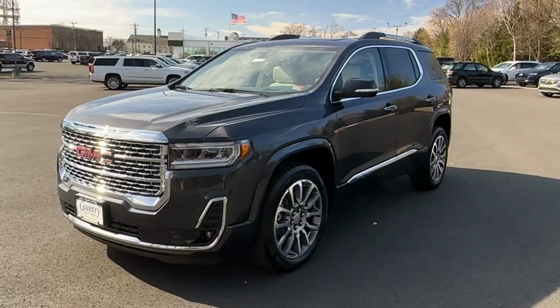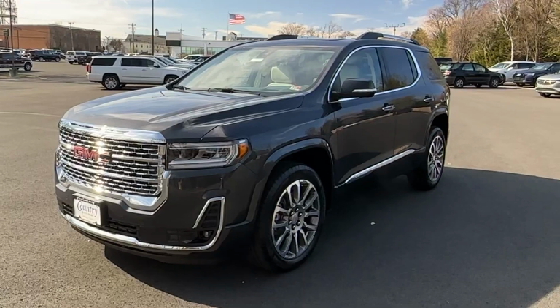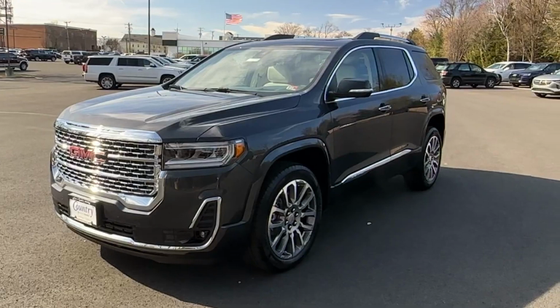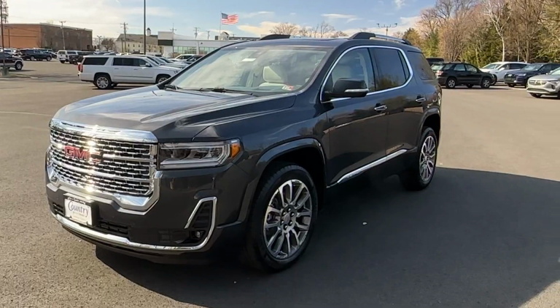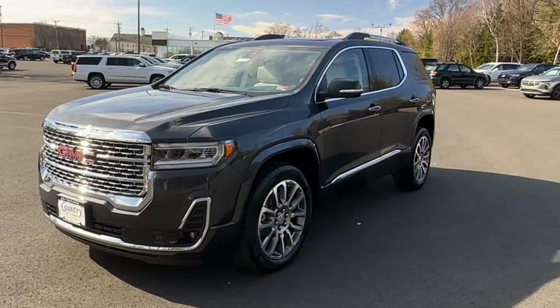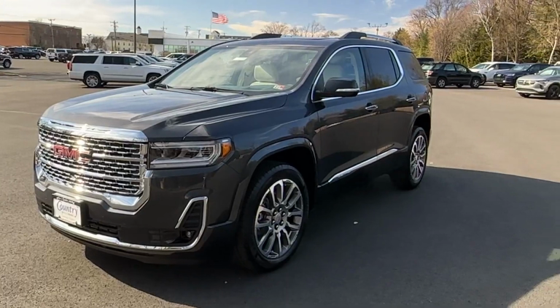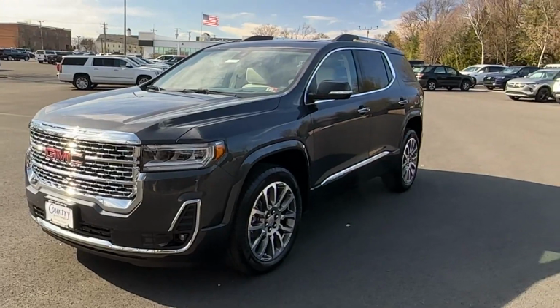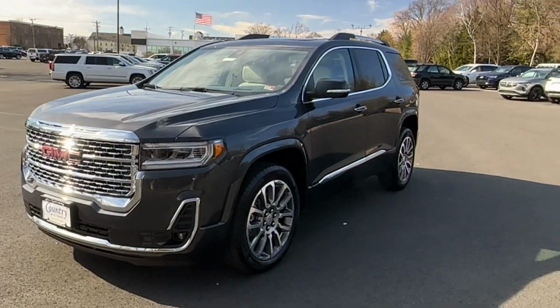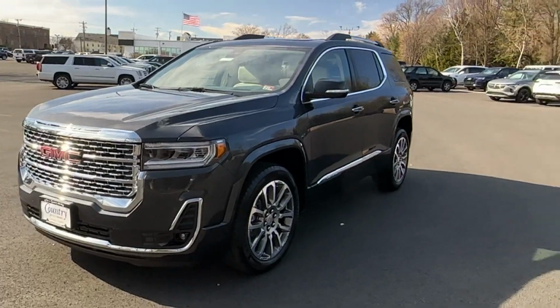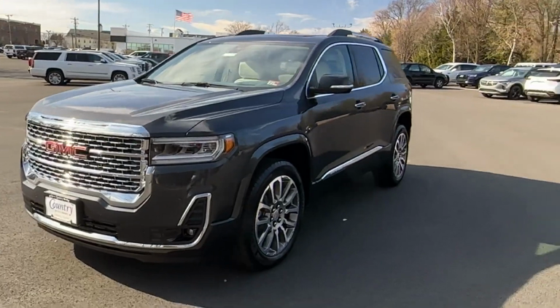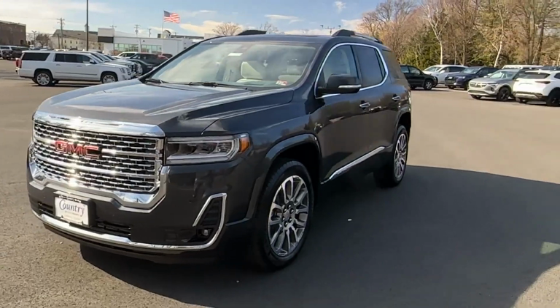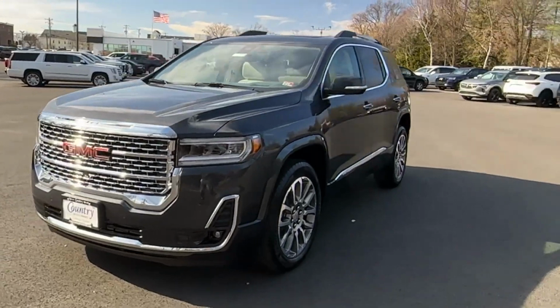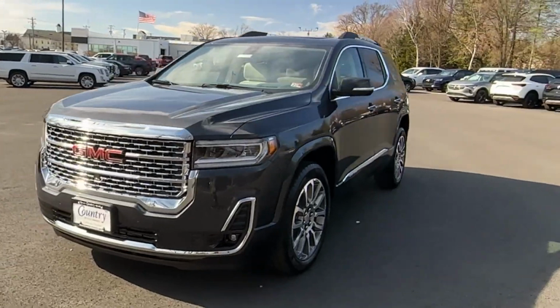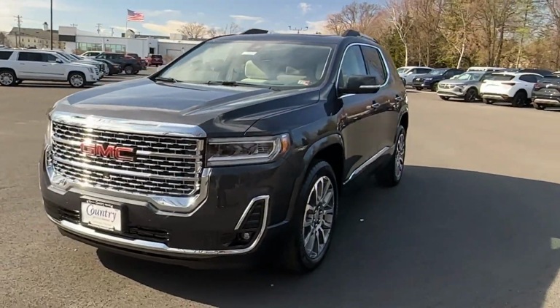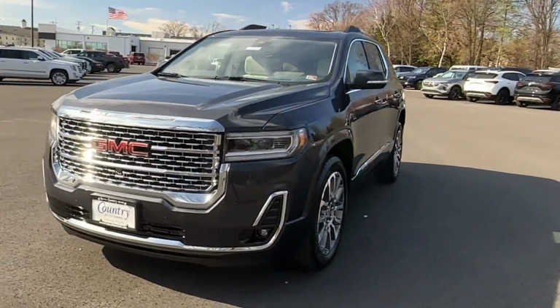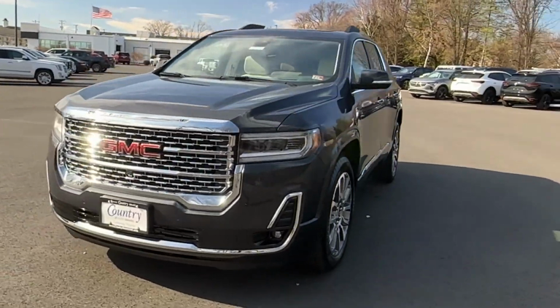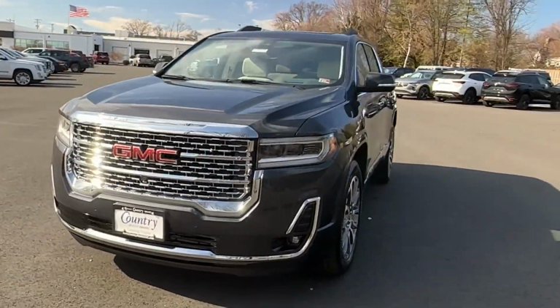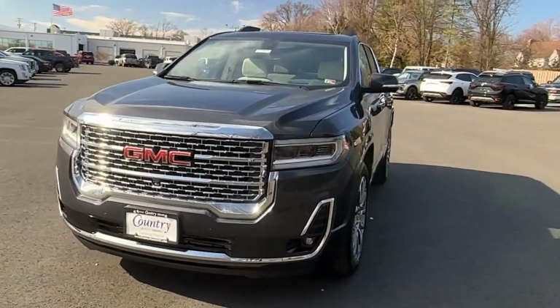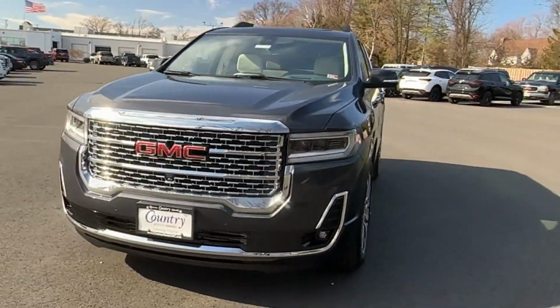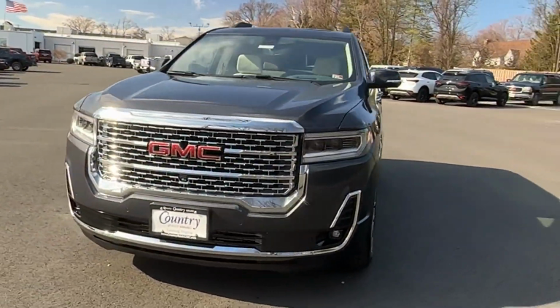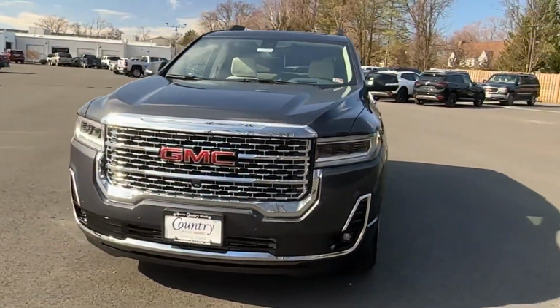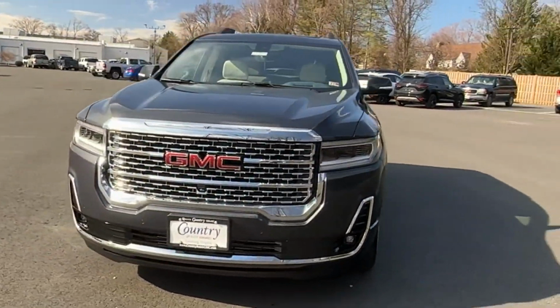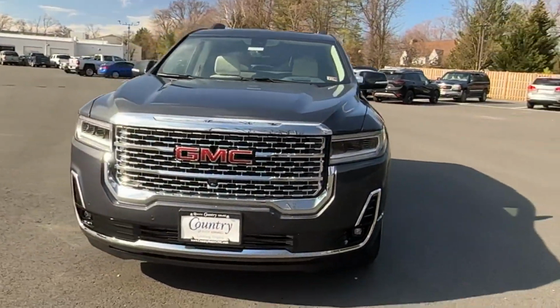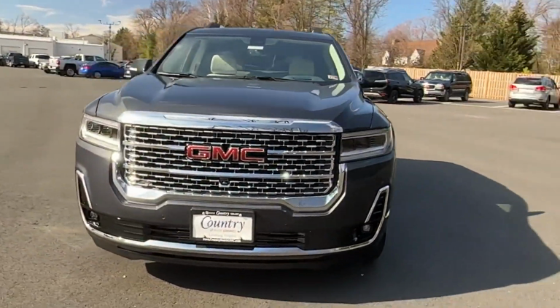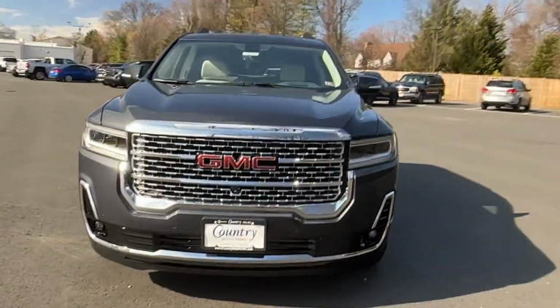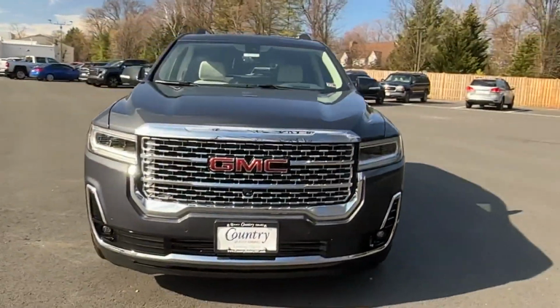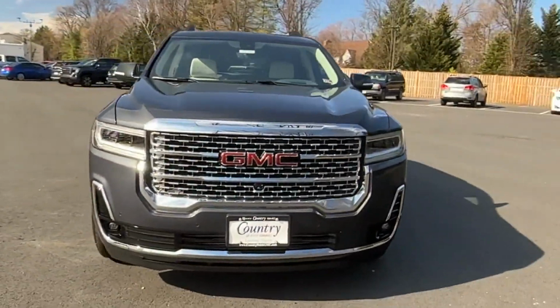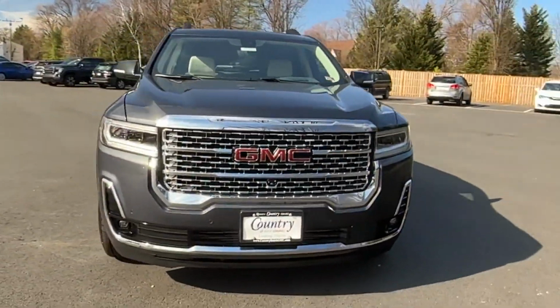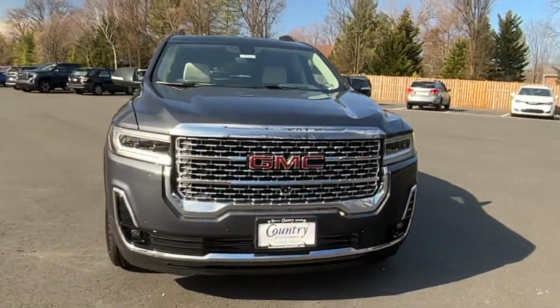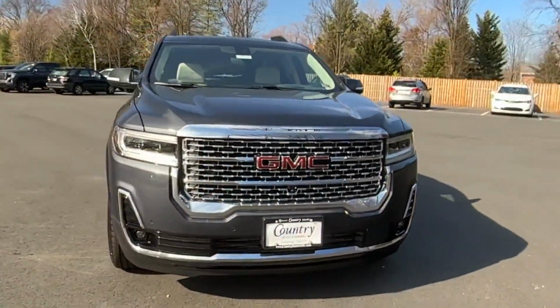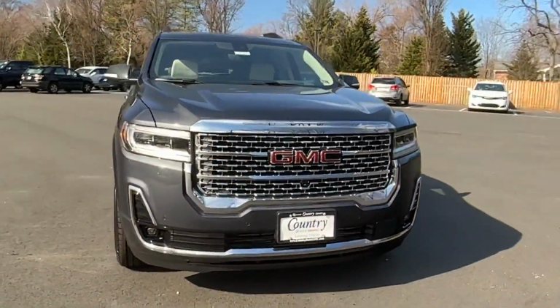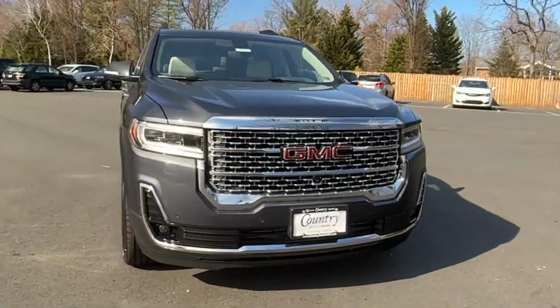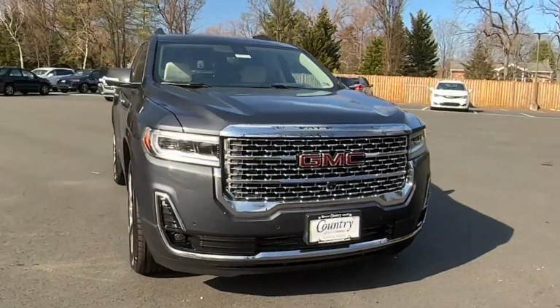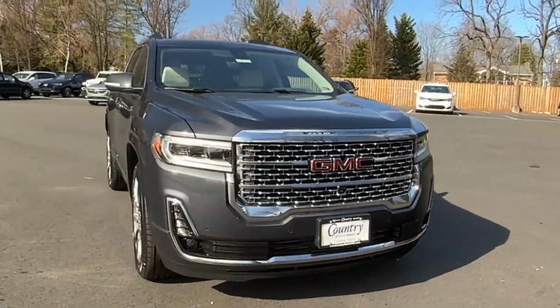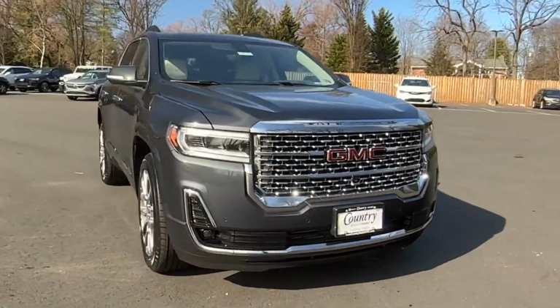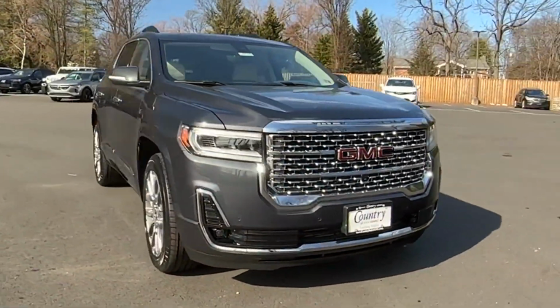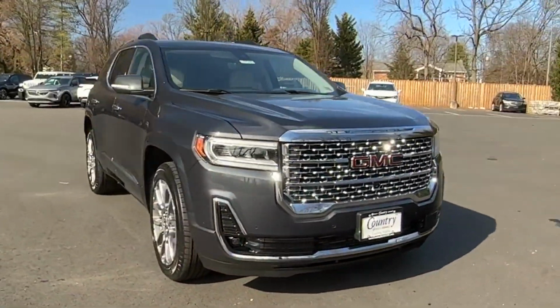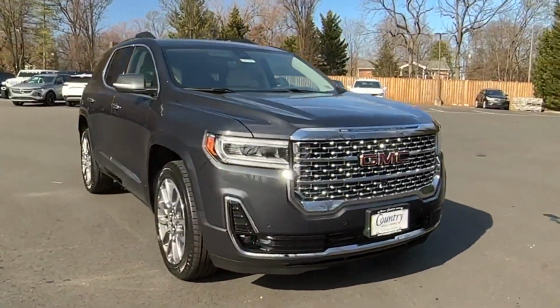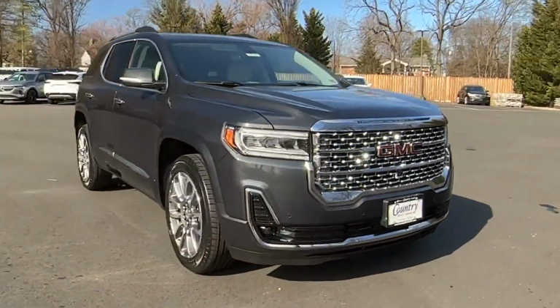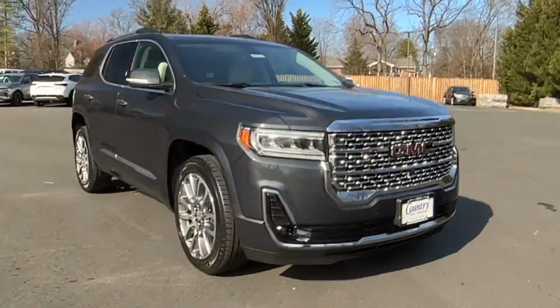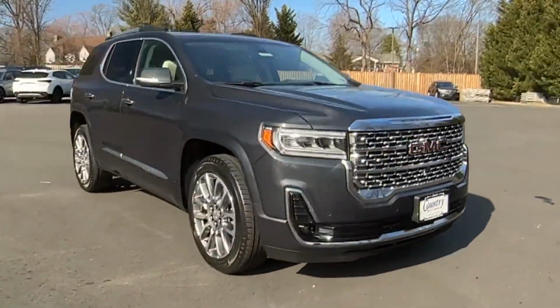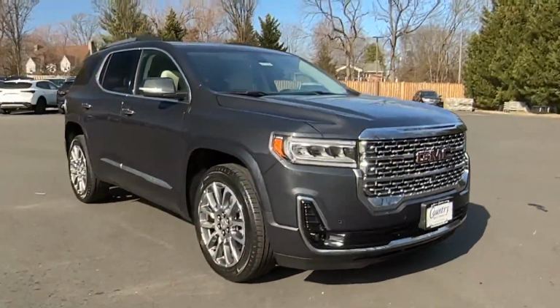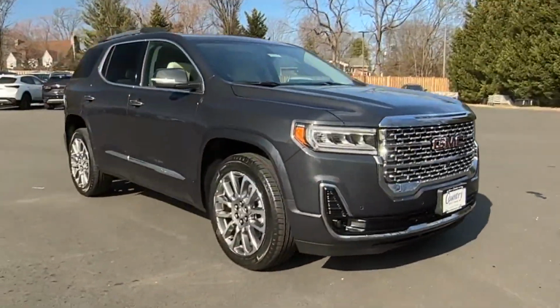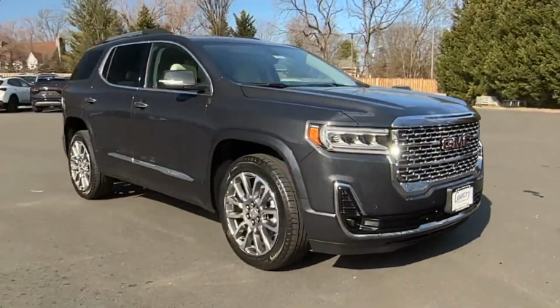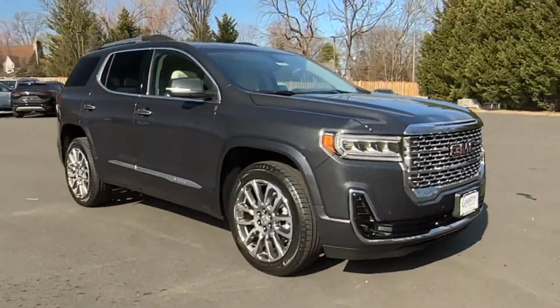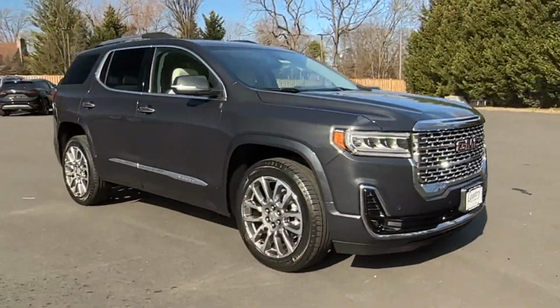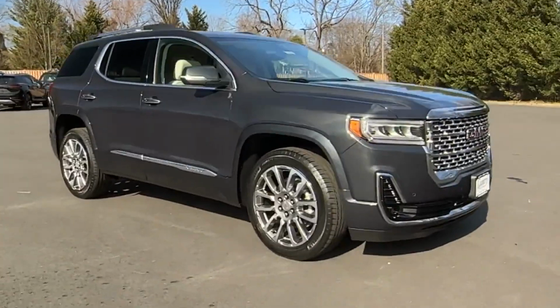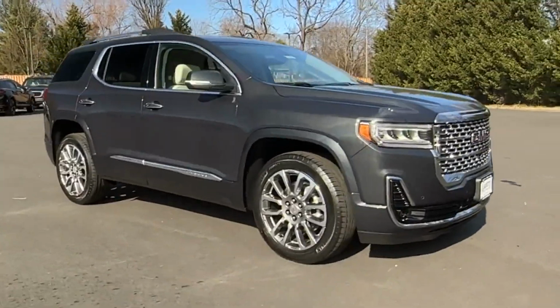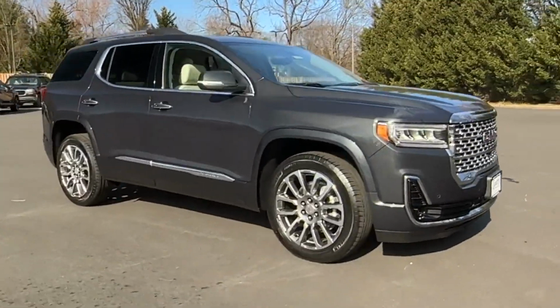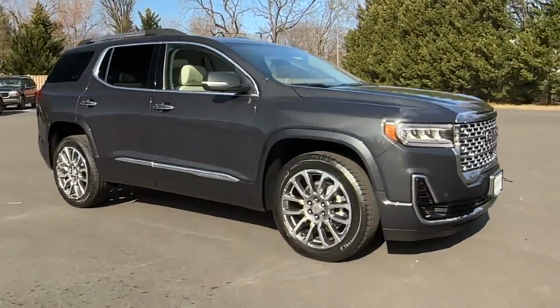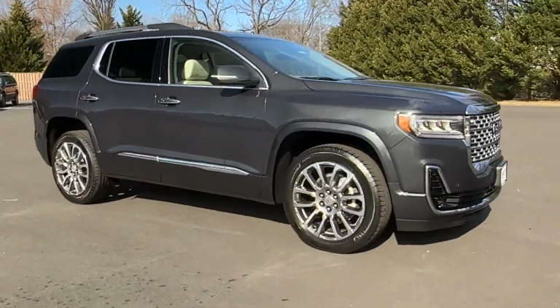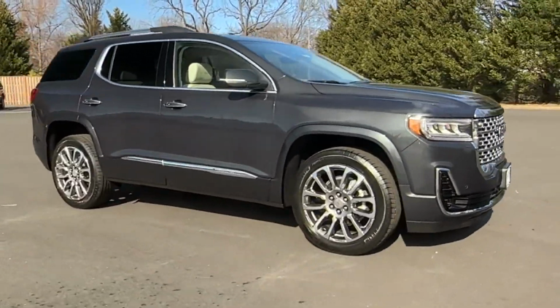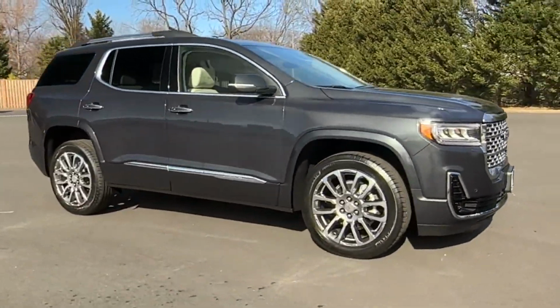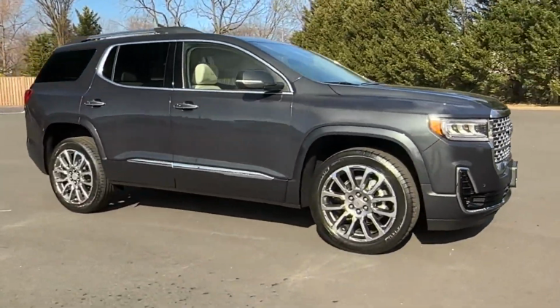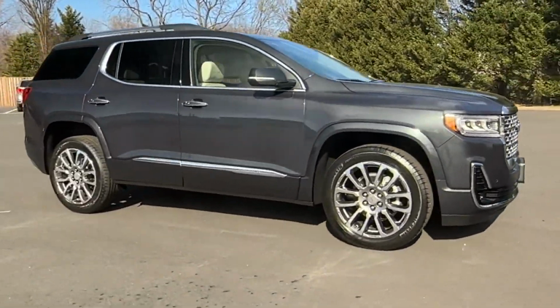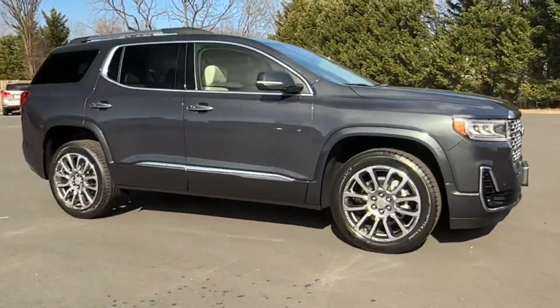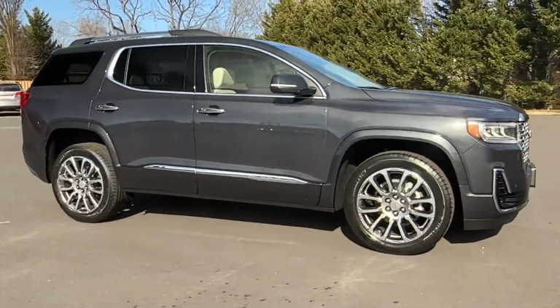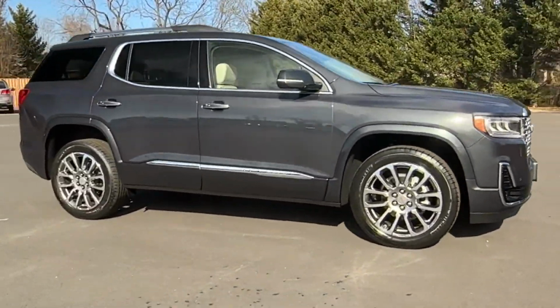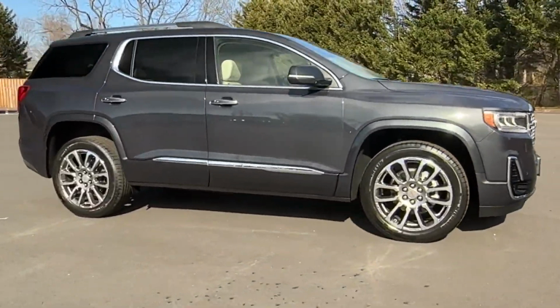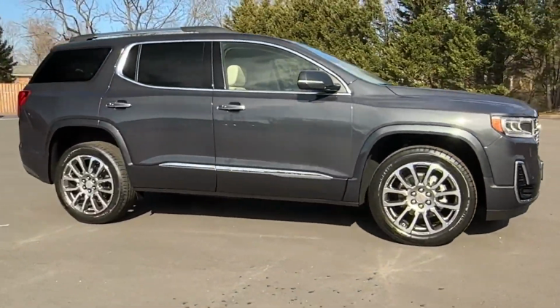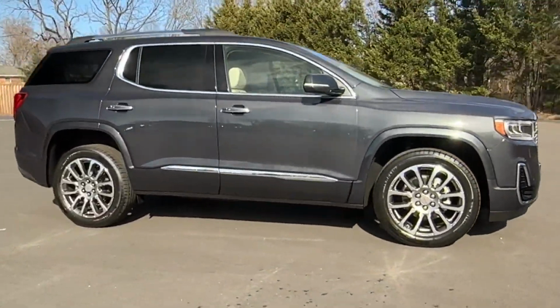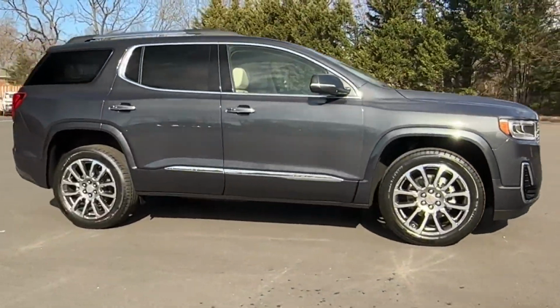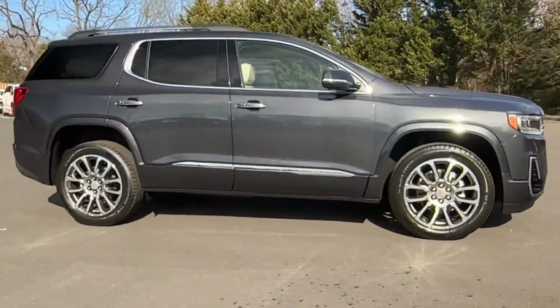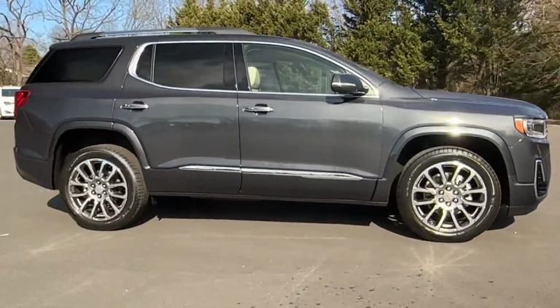2023 GMC Acadia. This SUV offers space as well as power and performance.